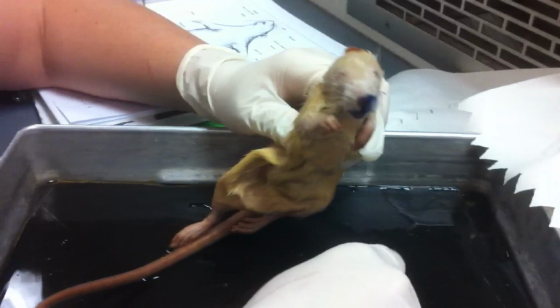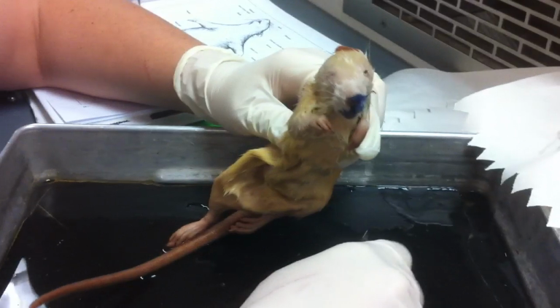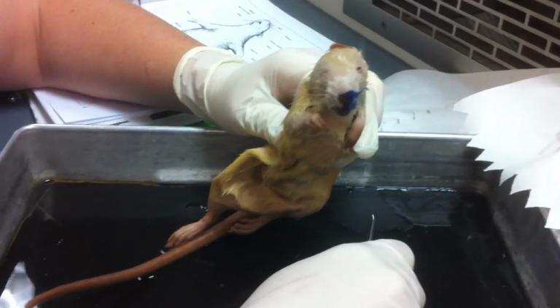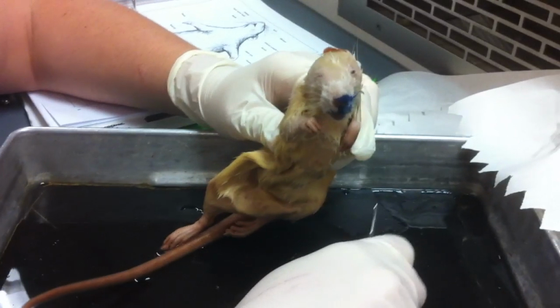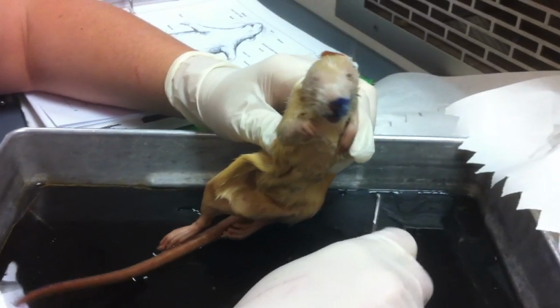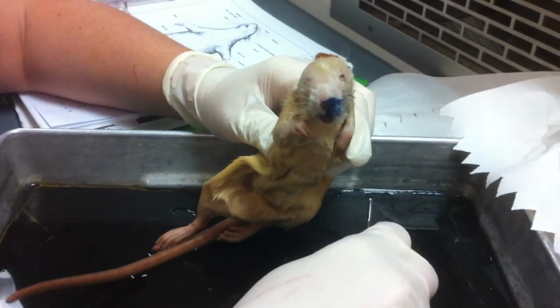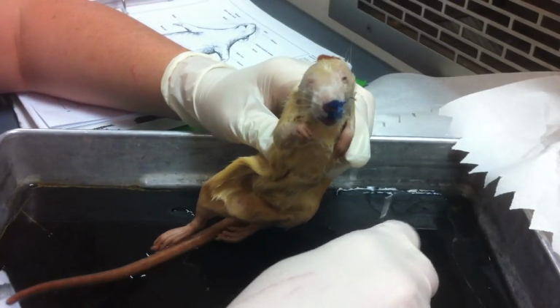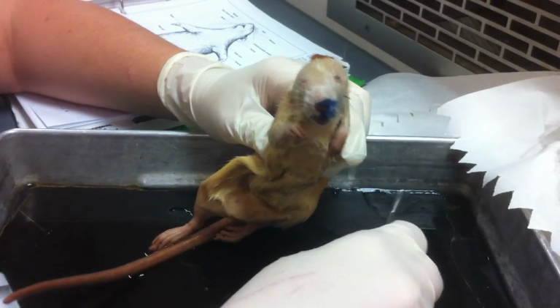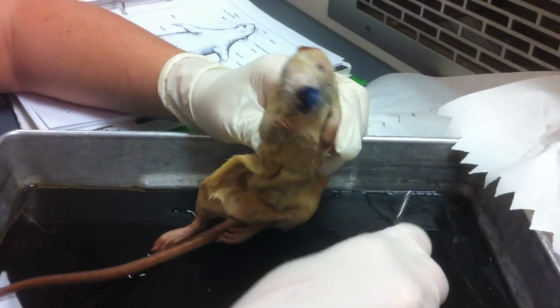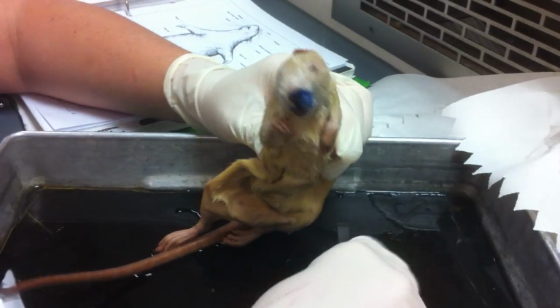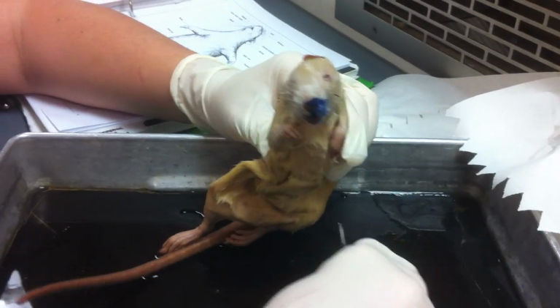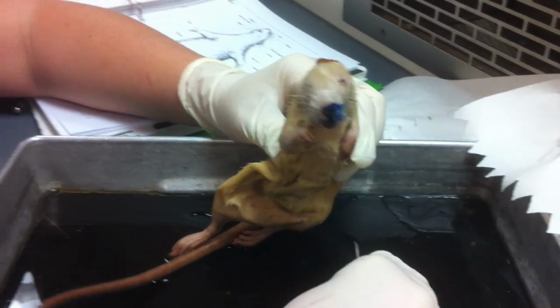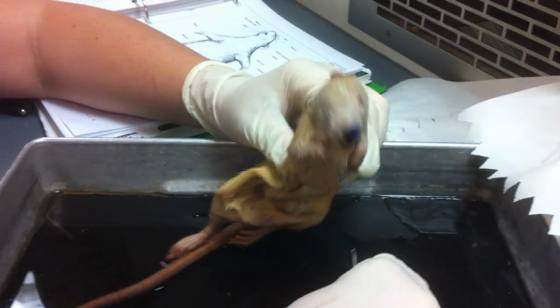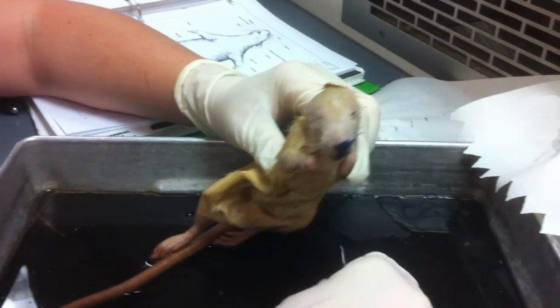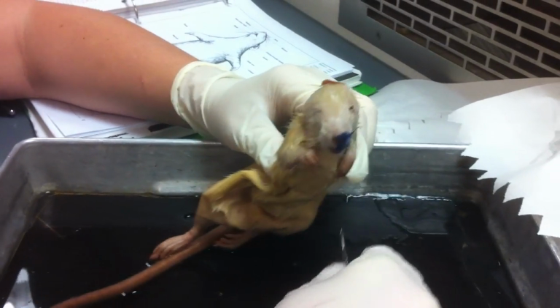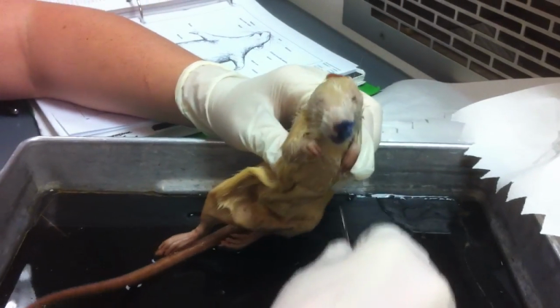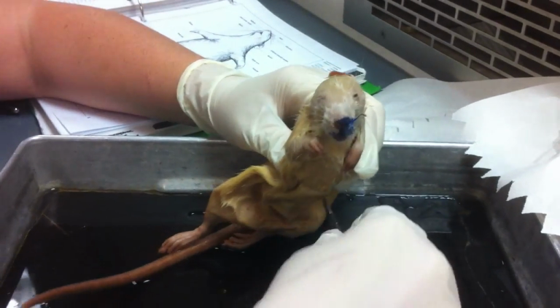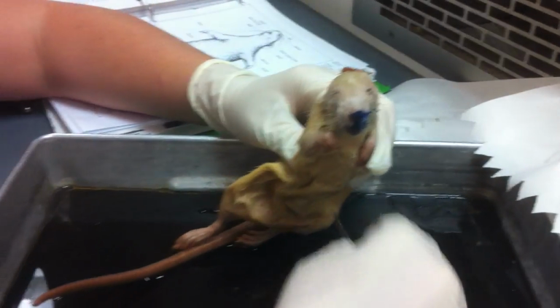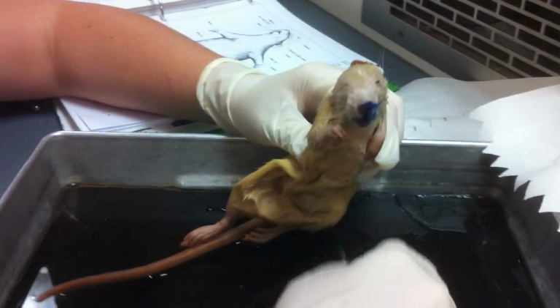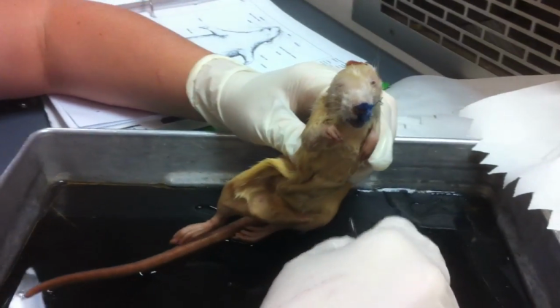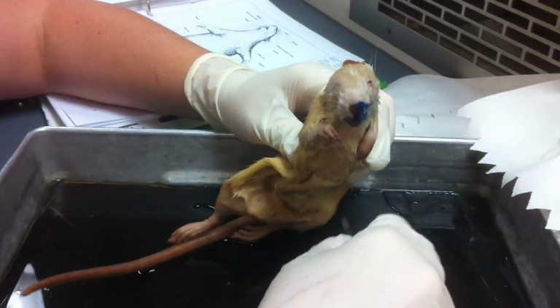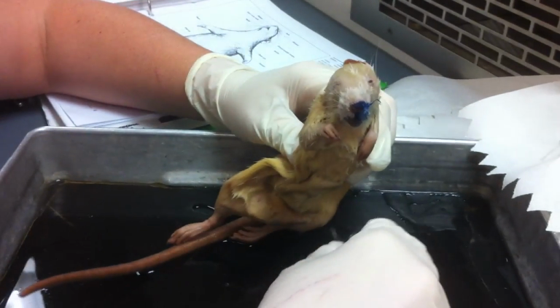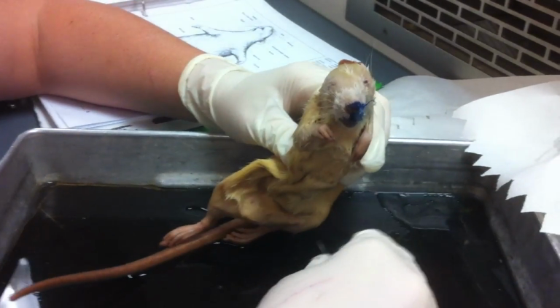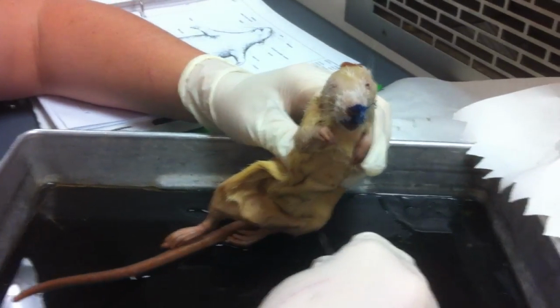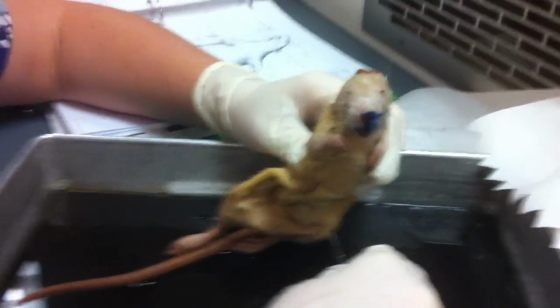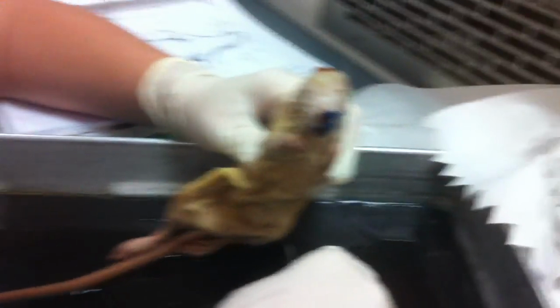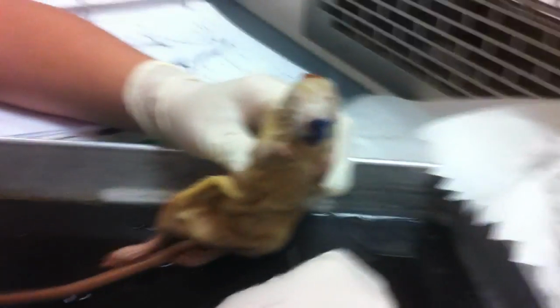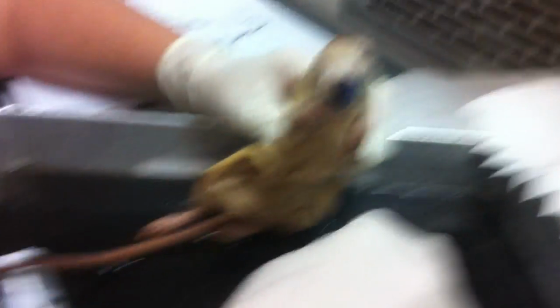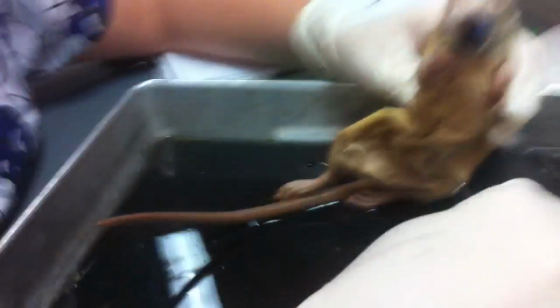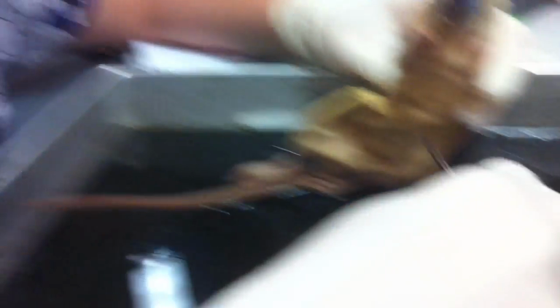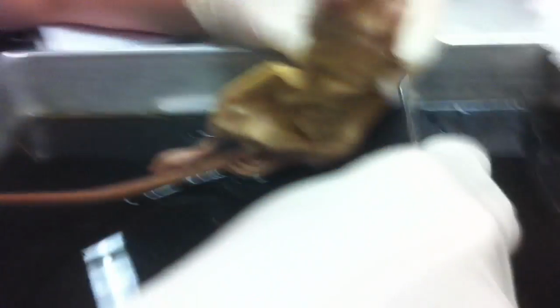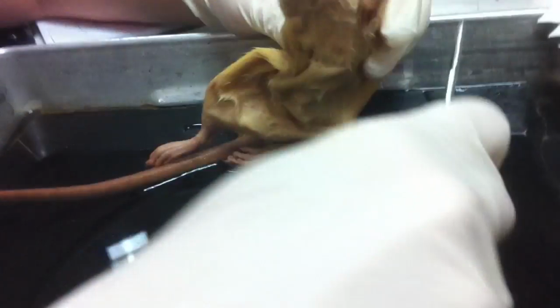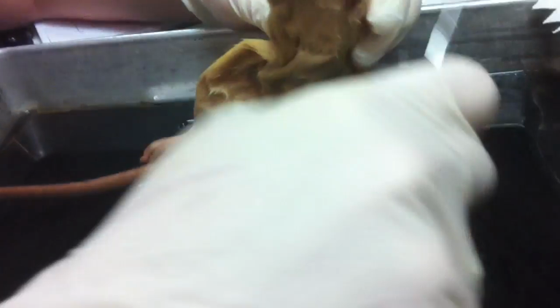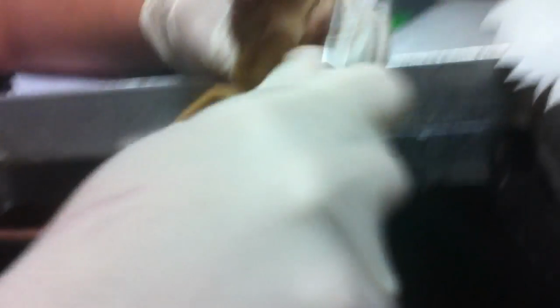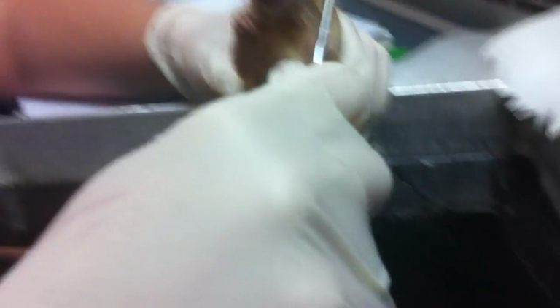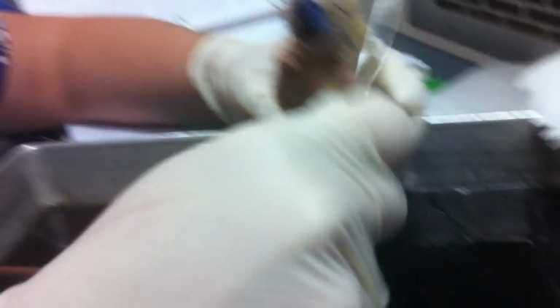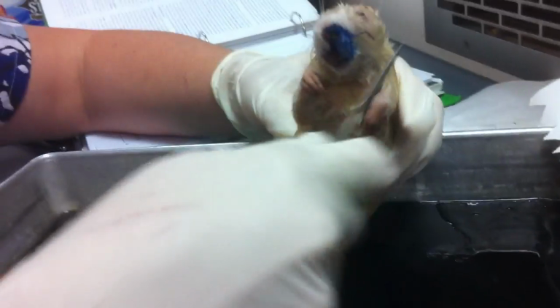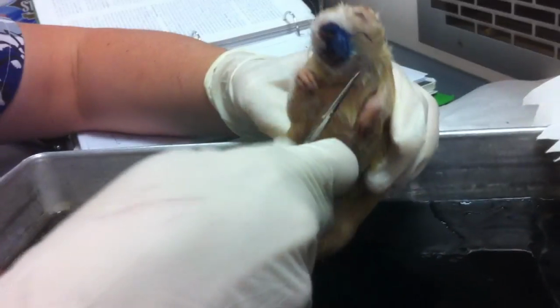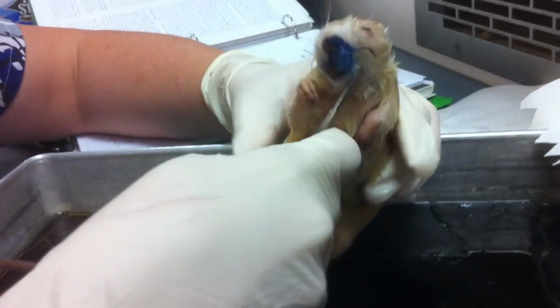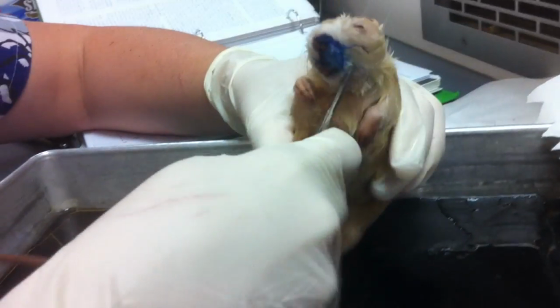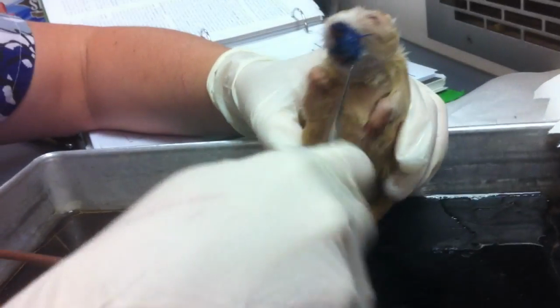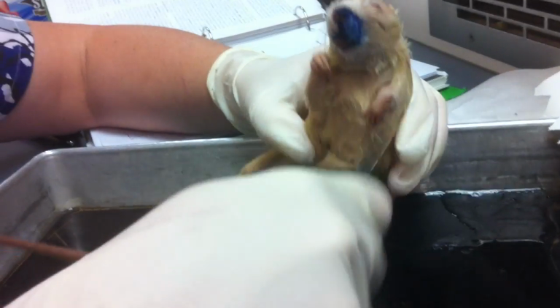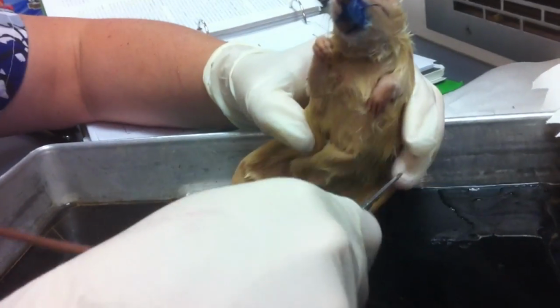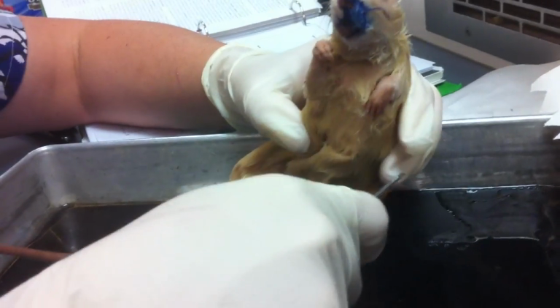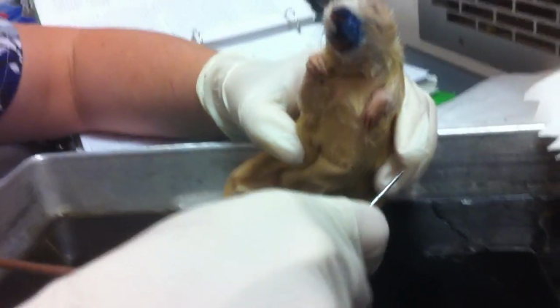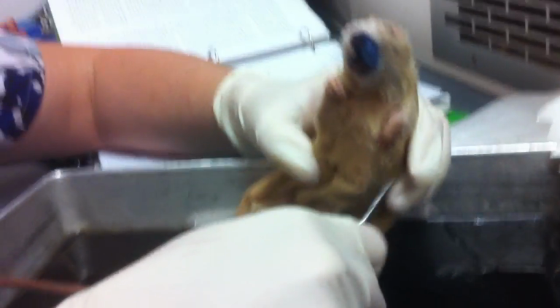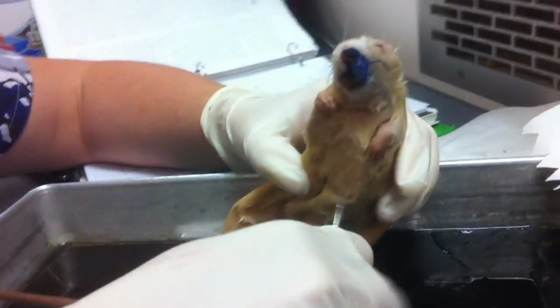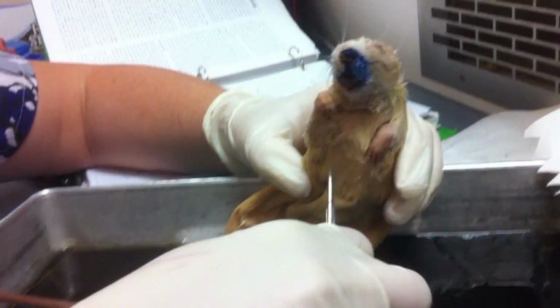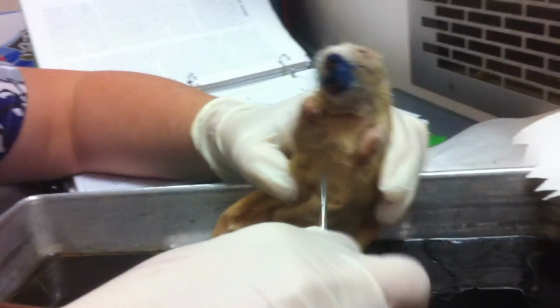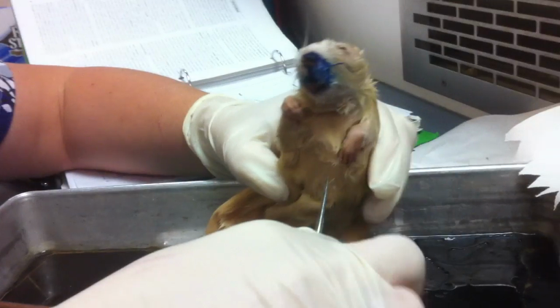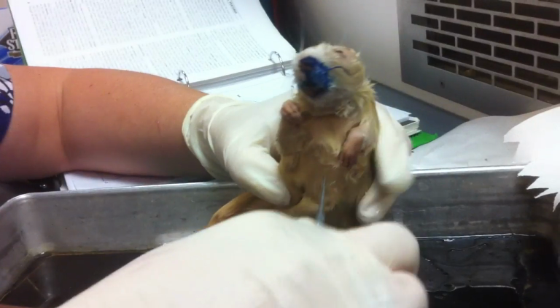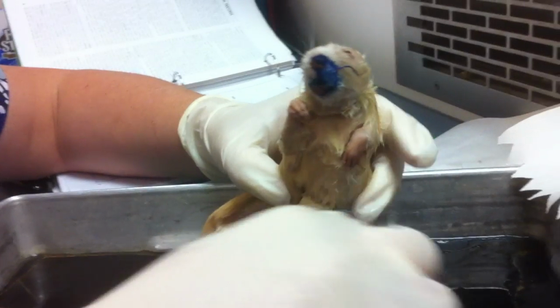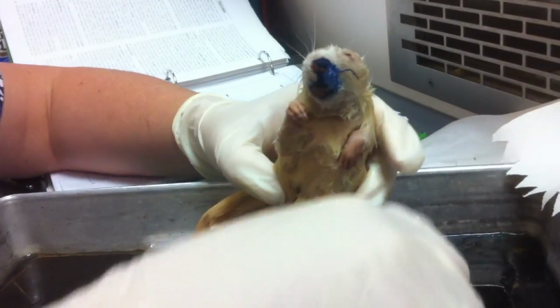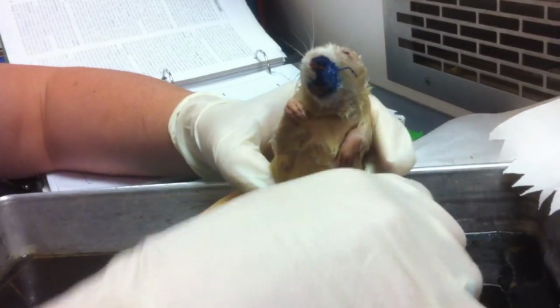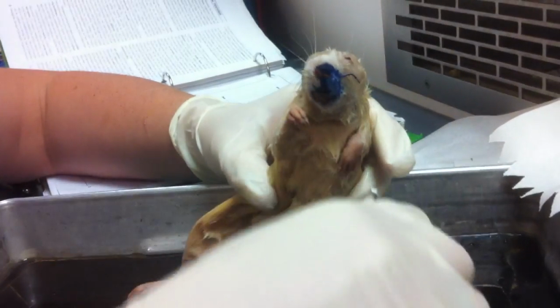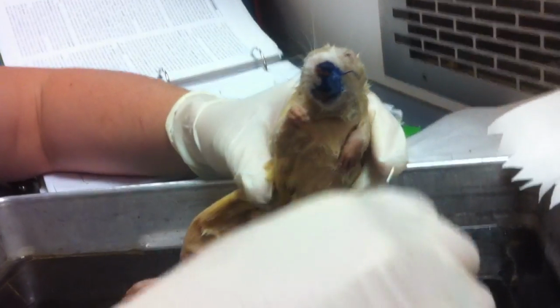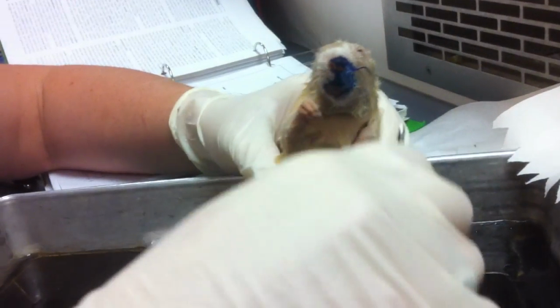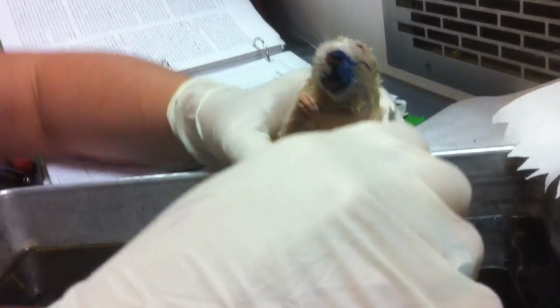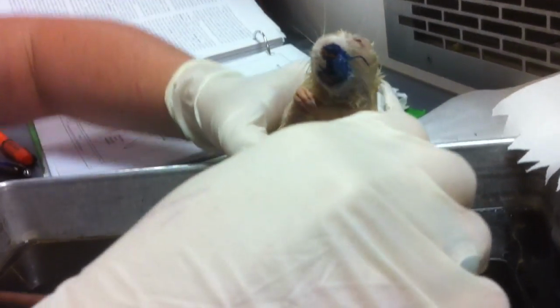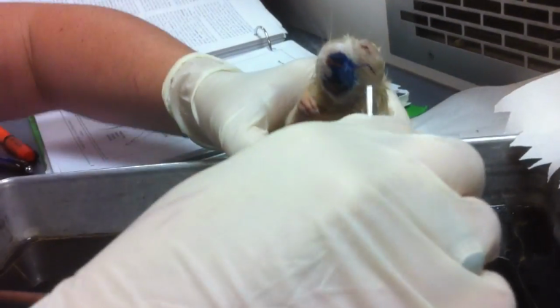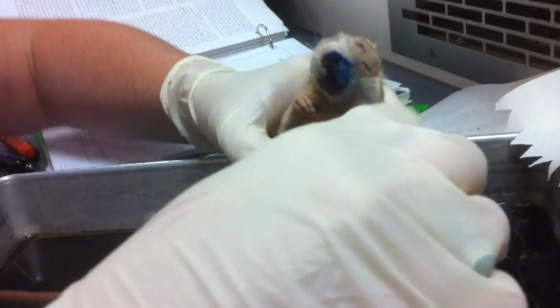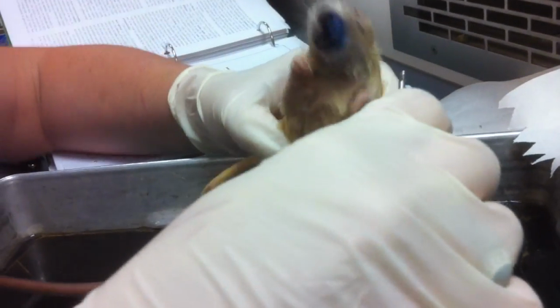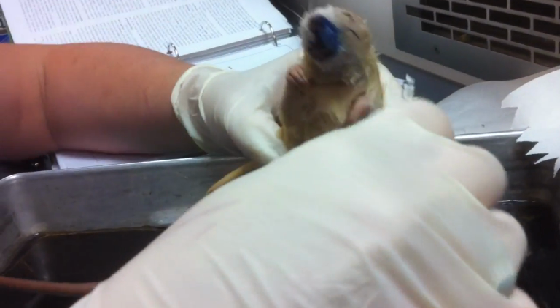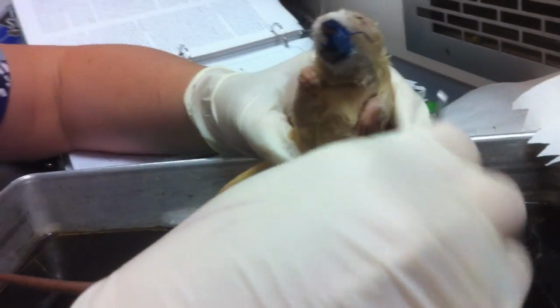This is Delilah. She's our little dissection rat. This is going to be a video of the external anatomy.